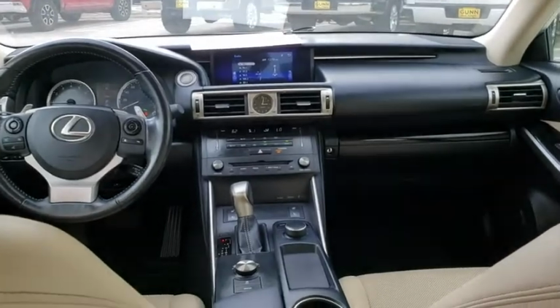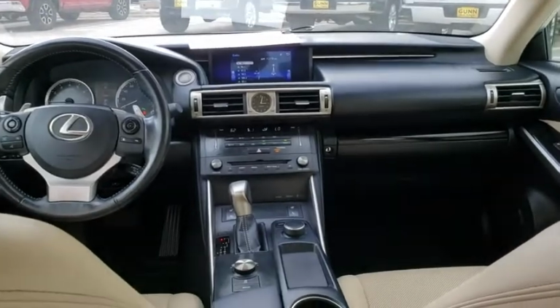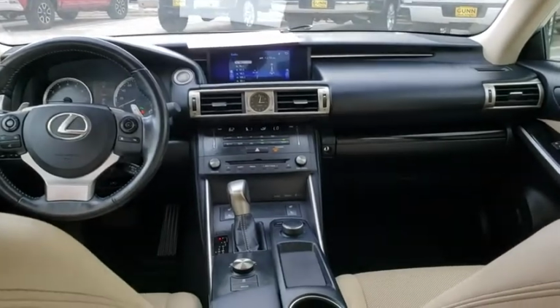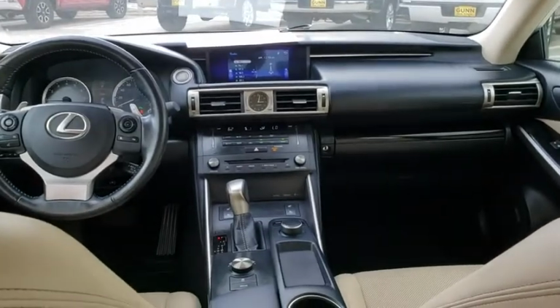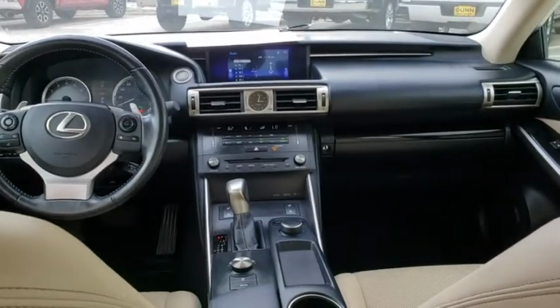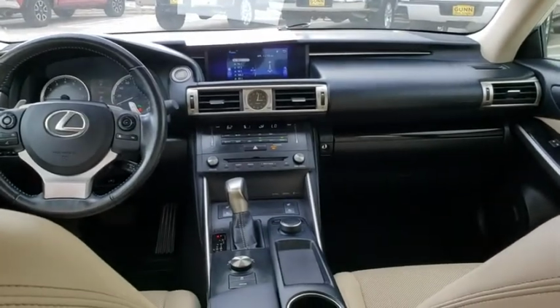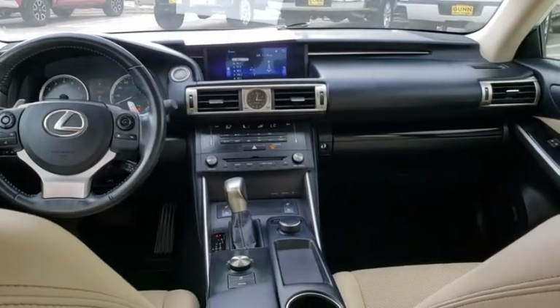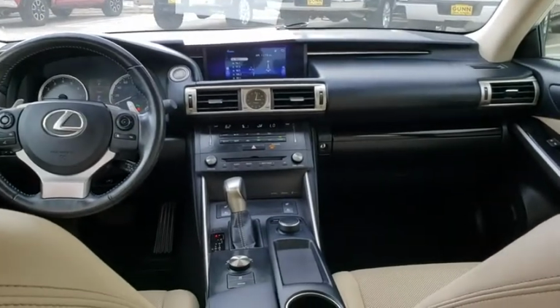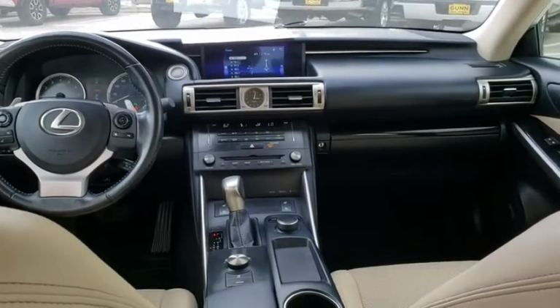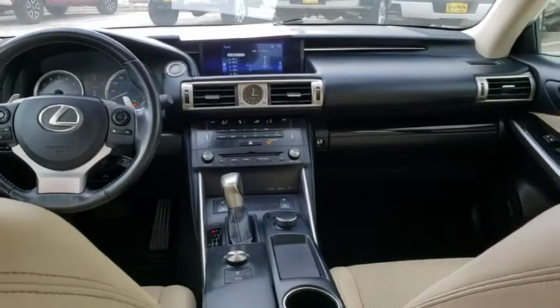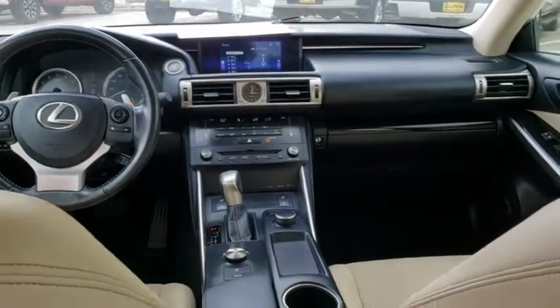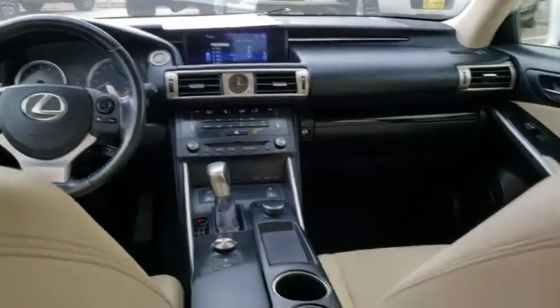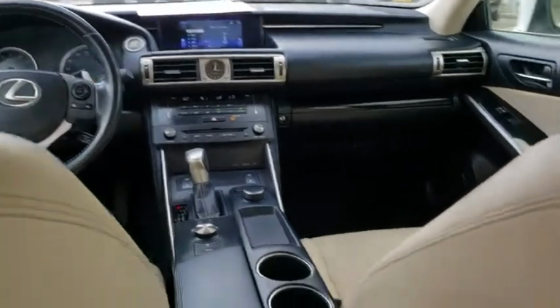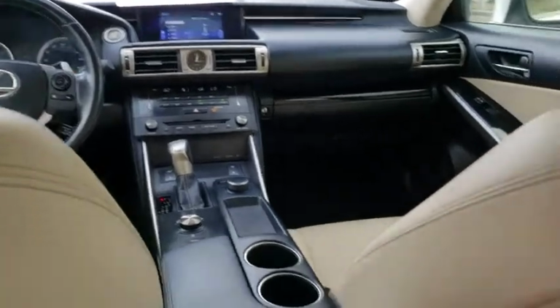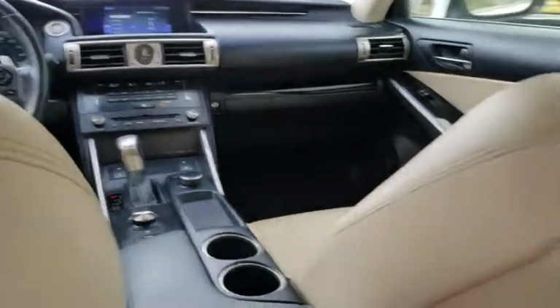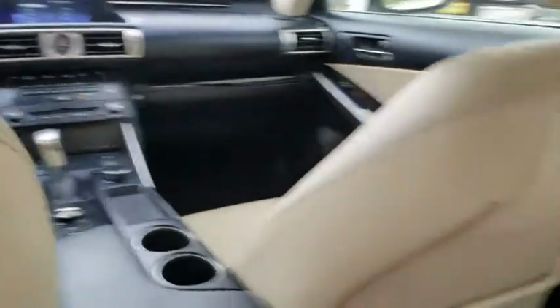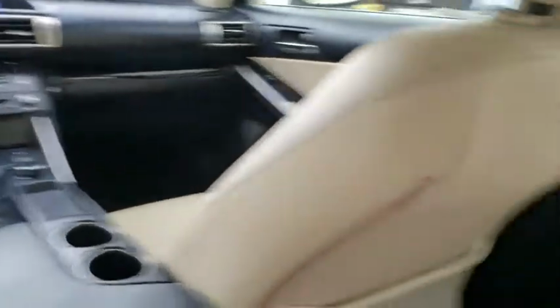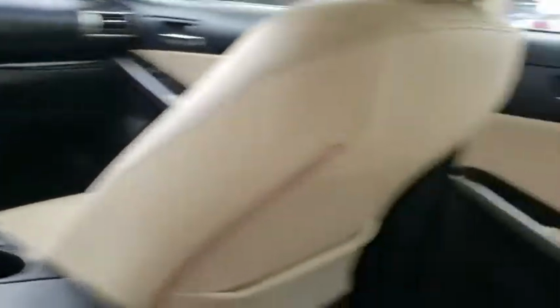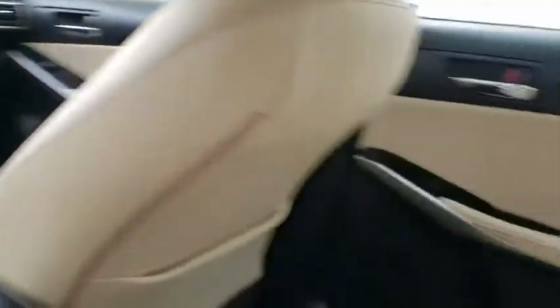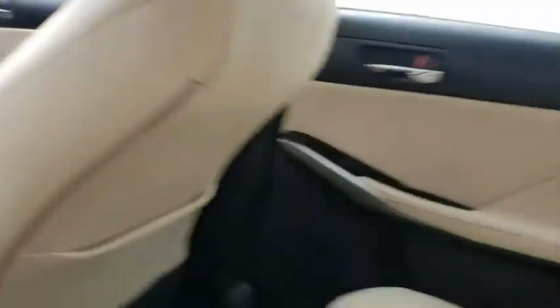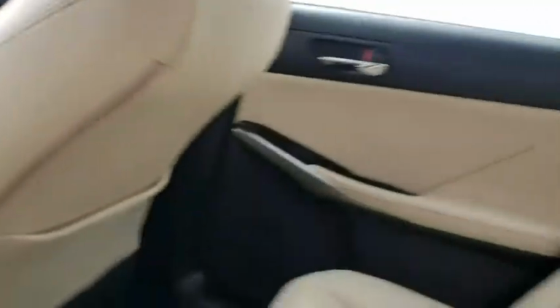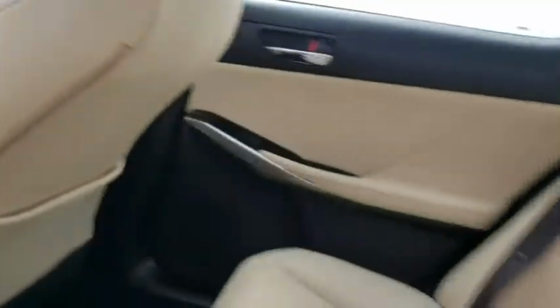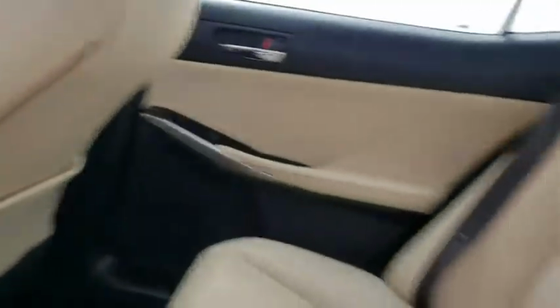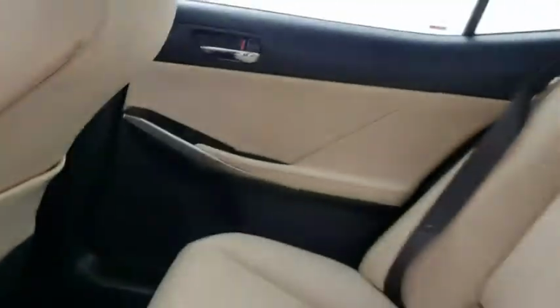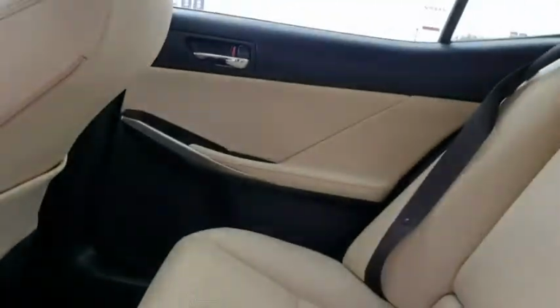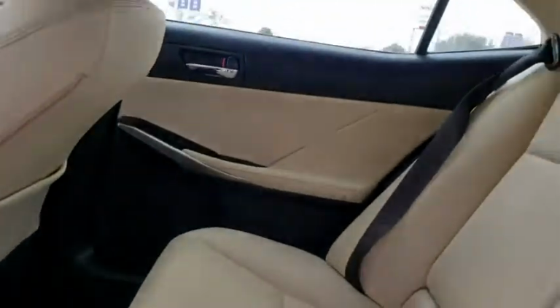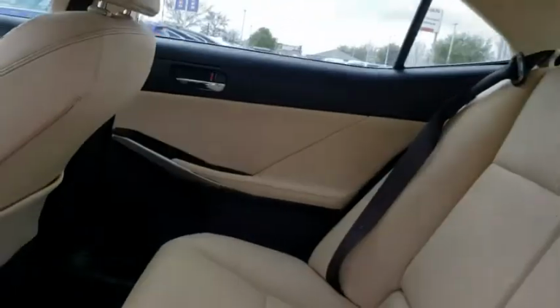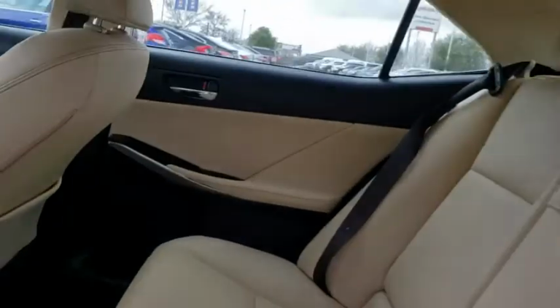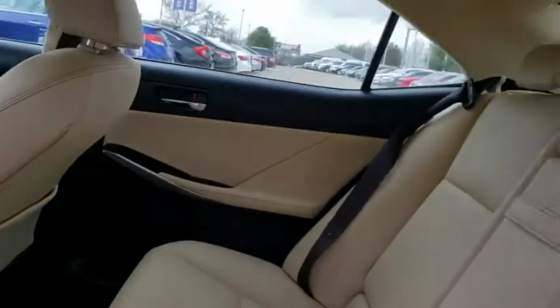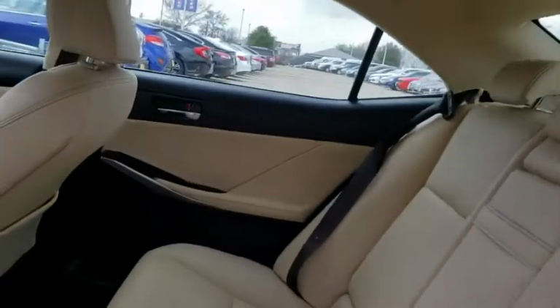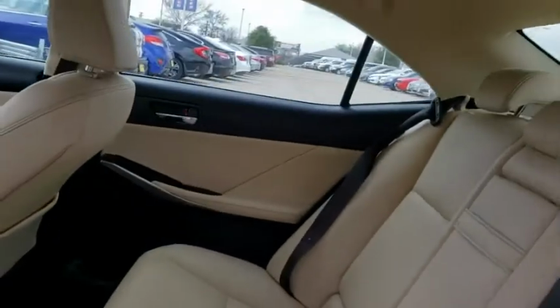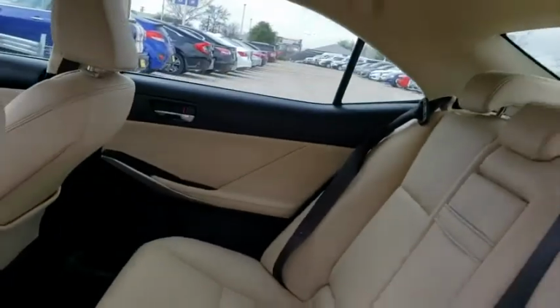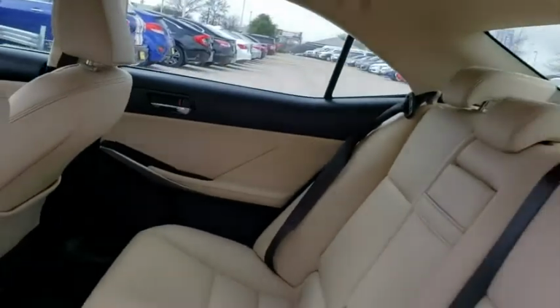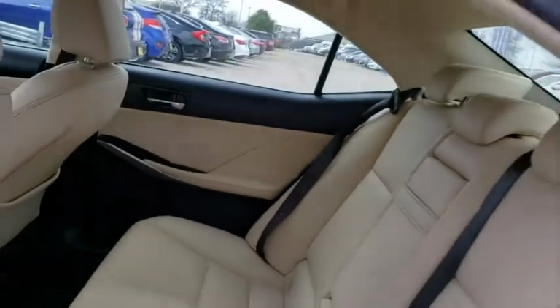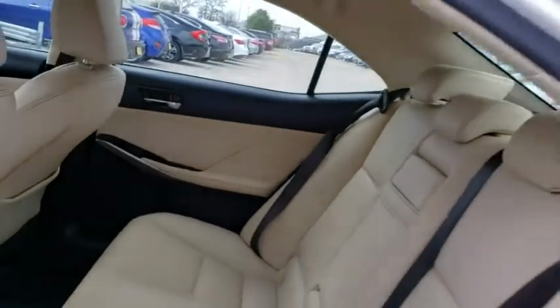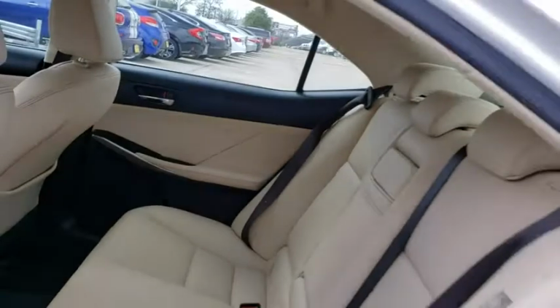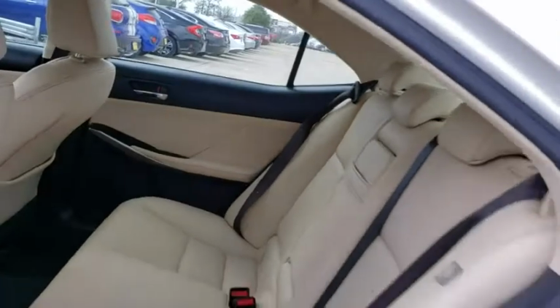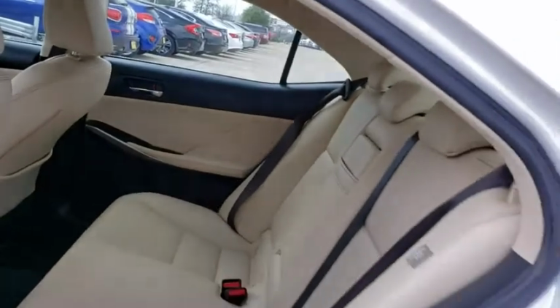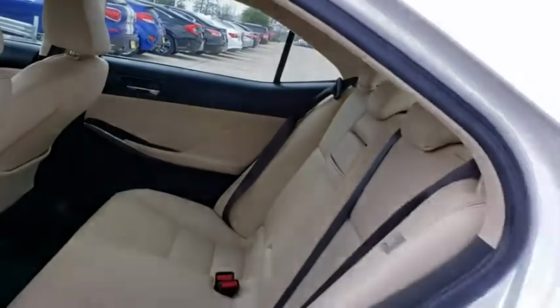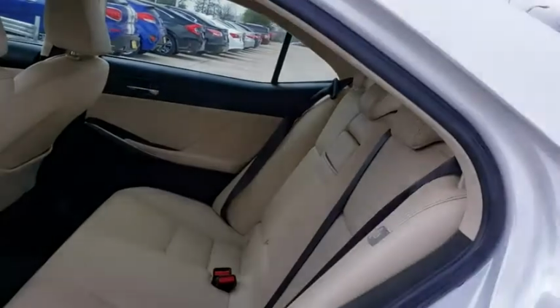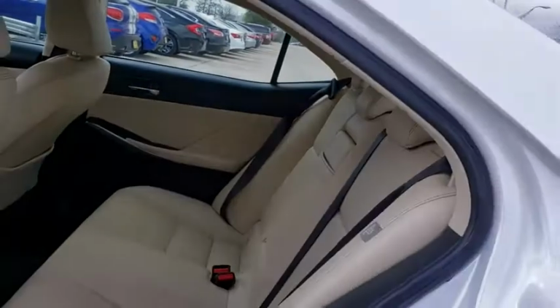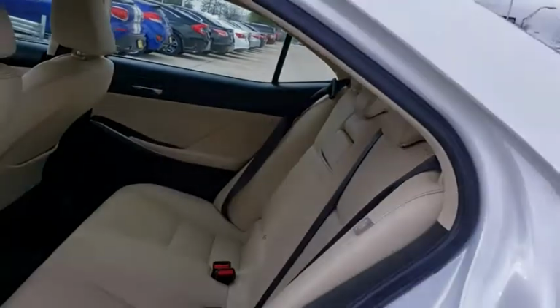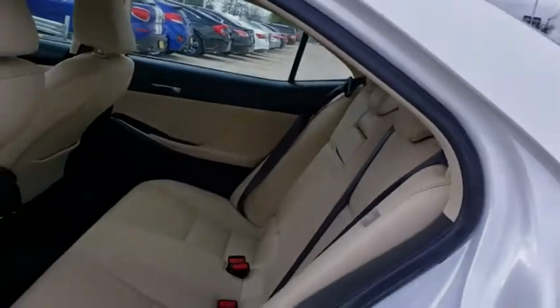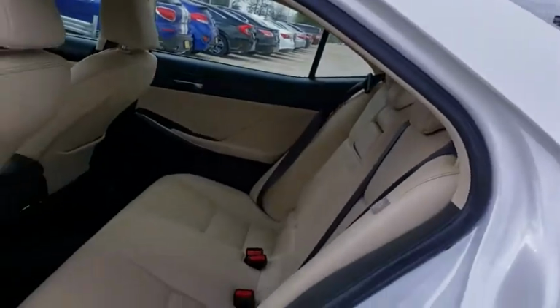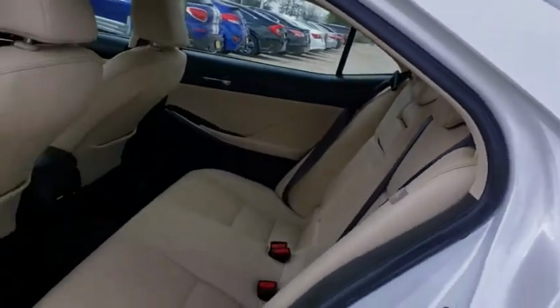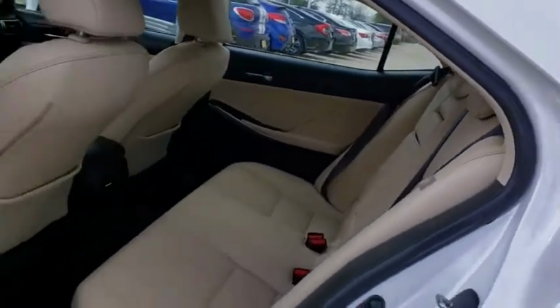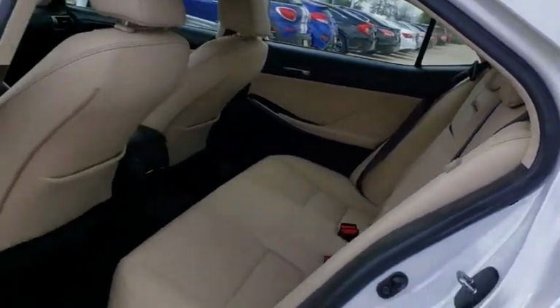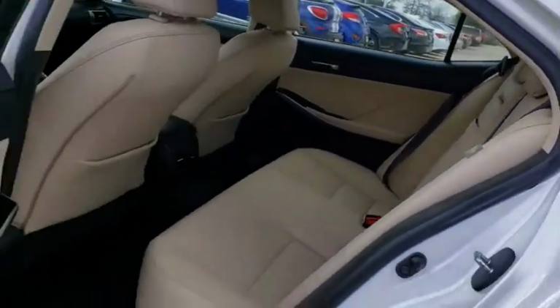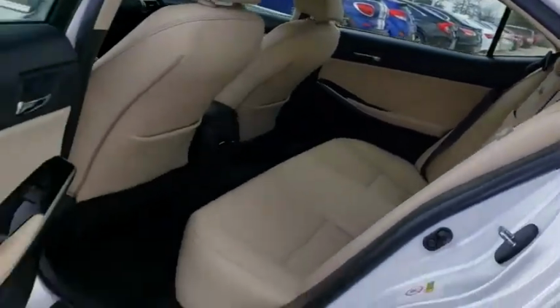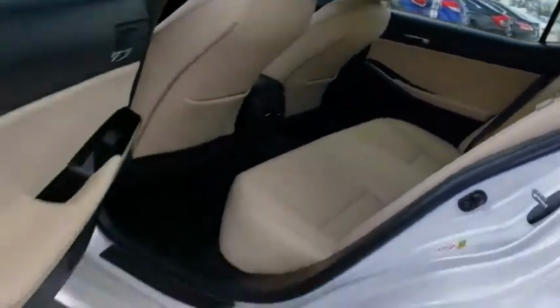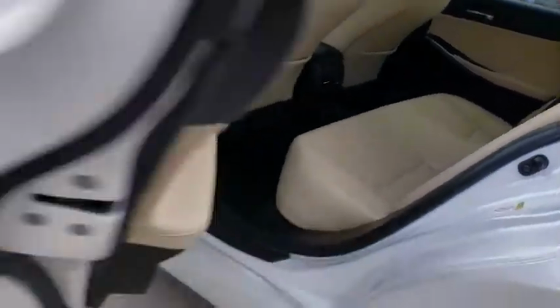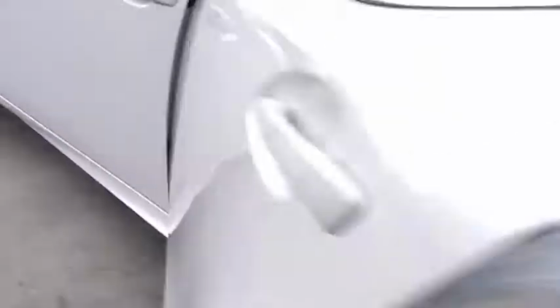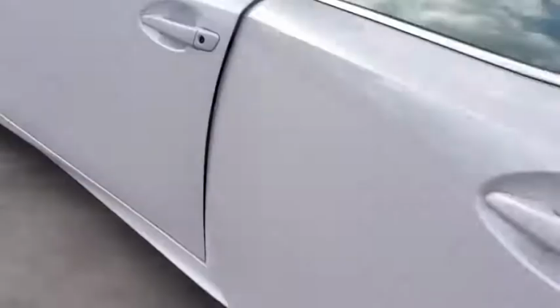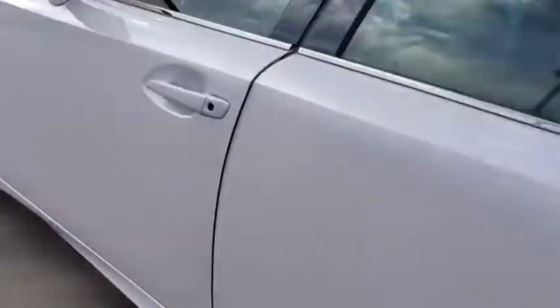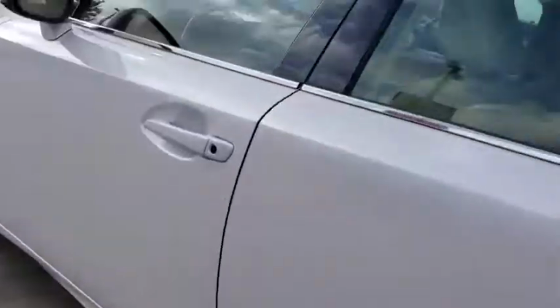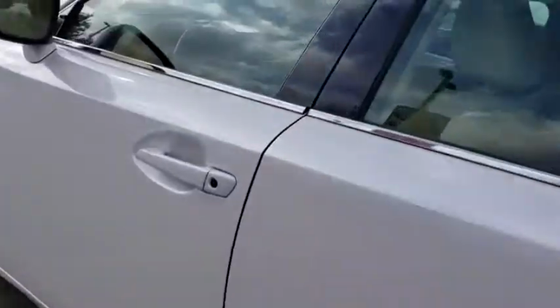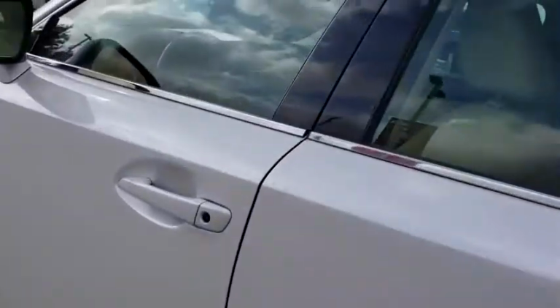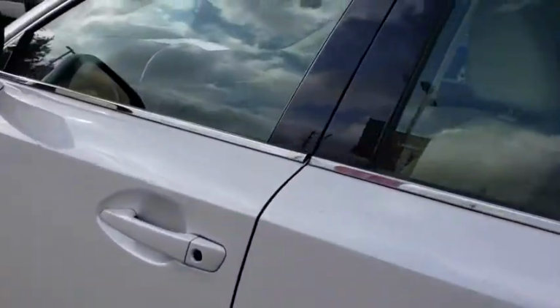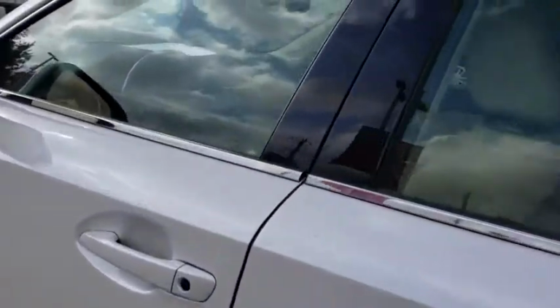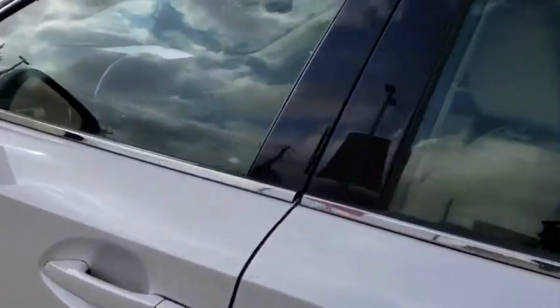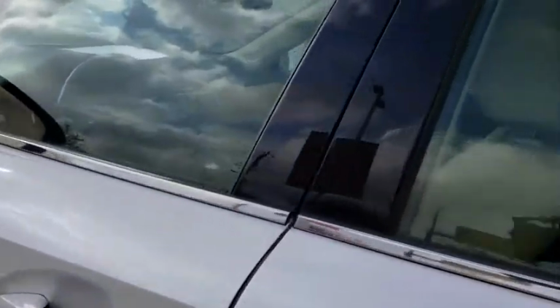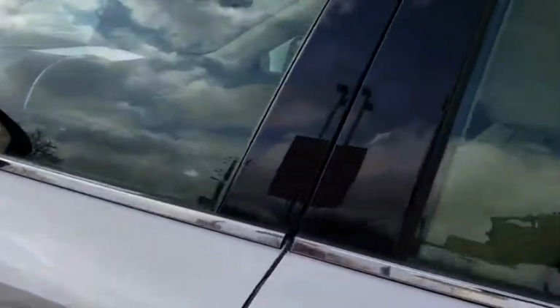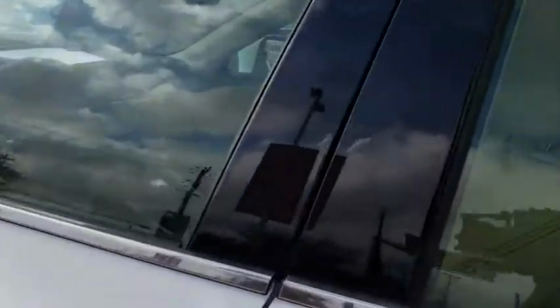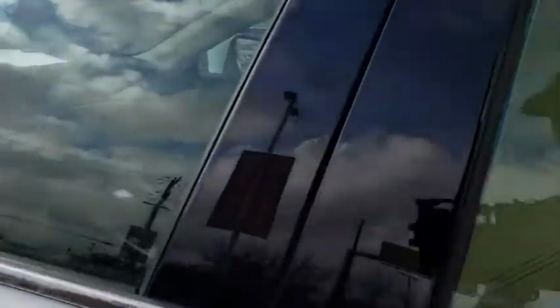Floor mats, keyless start, aluminum wheels, four-wheel disc brakes, AM FM stereo radio, climate control, rear defrost.